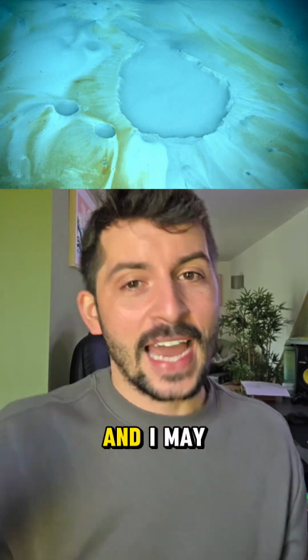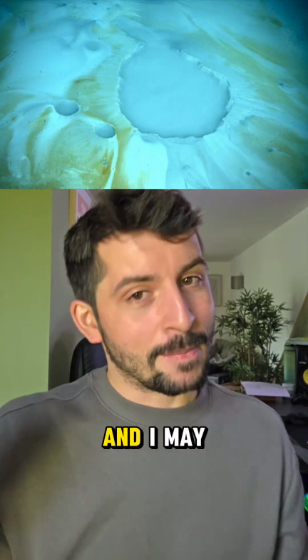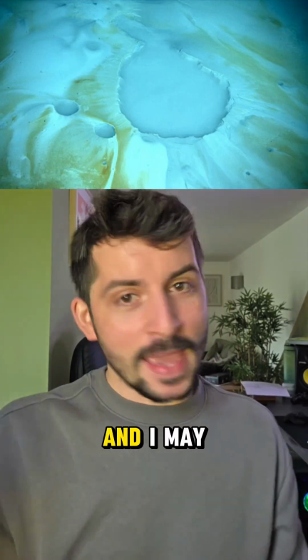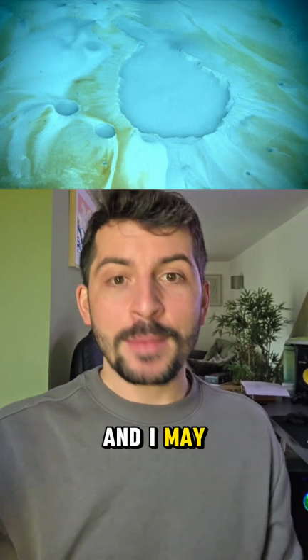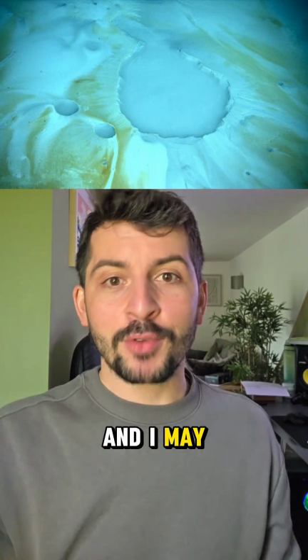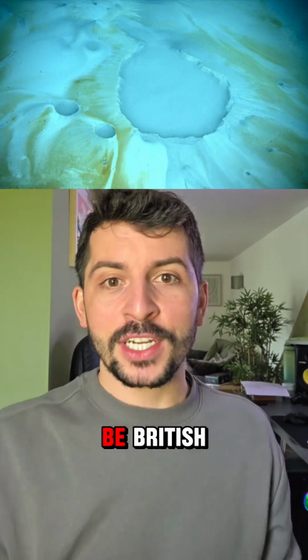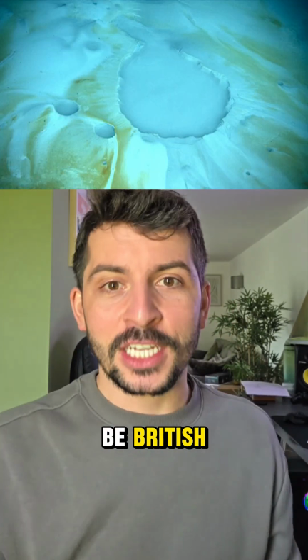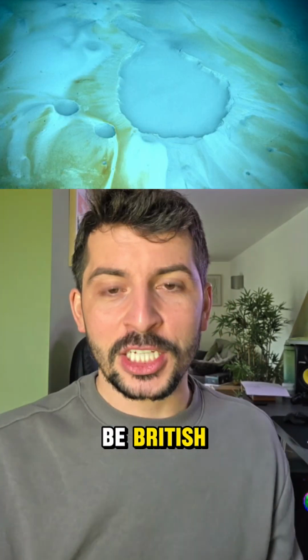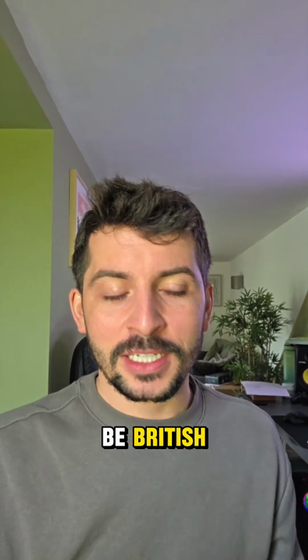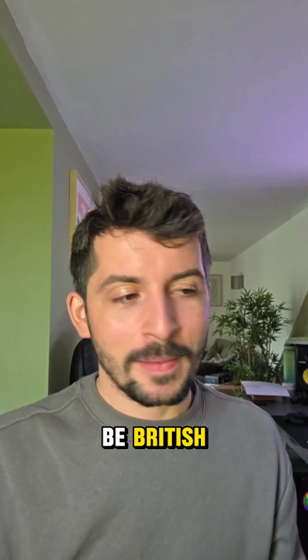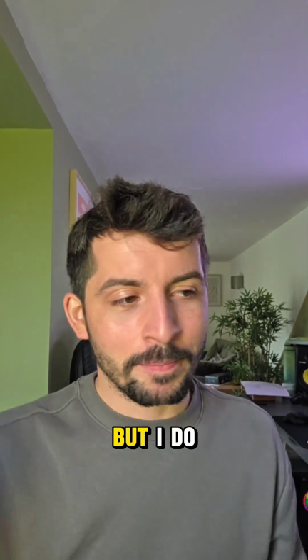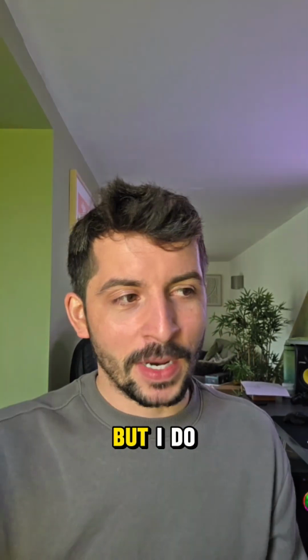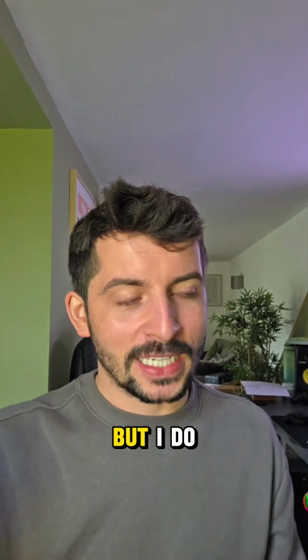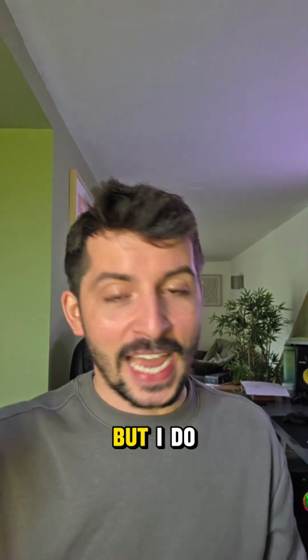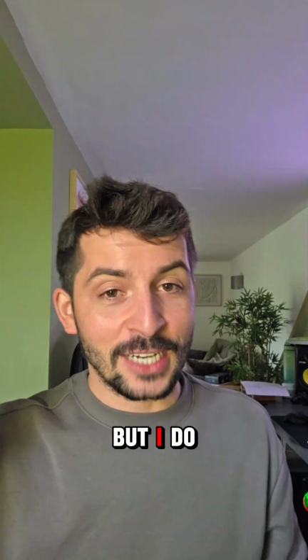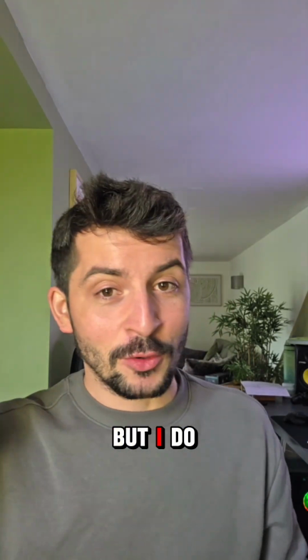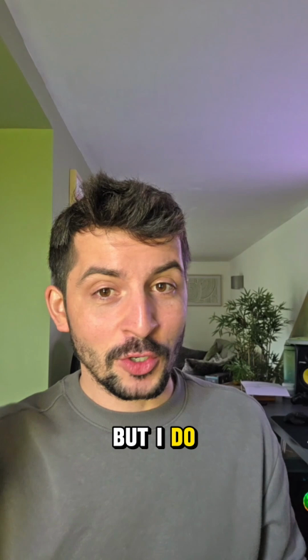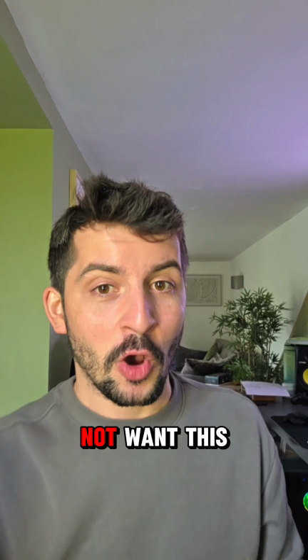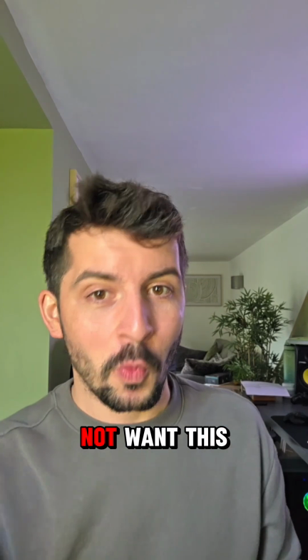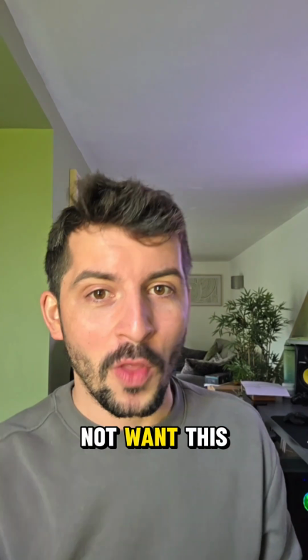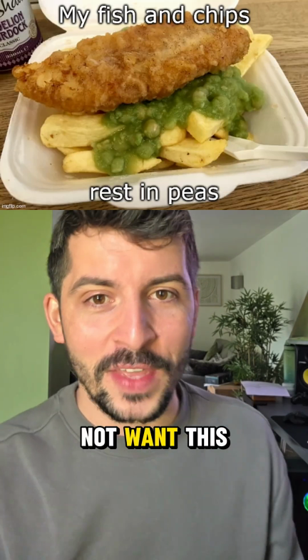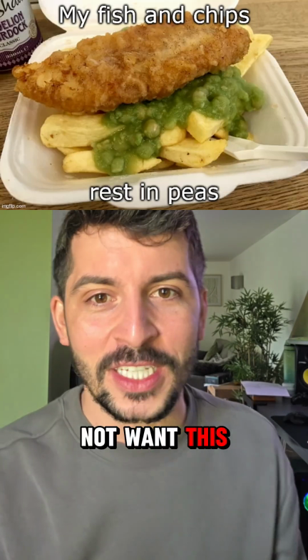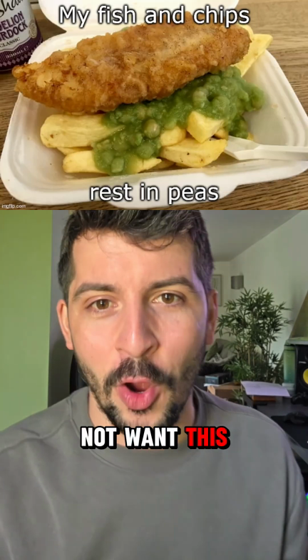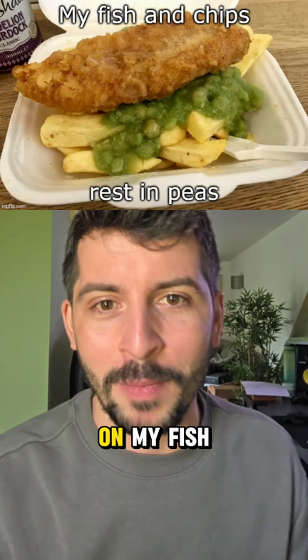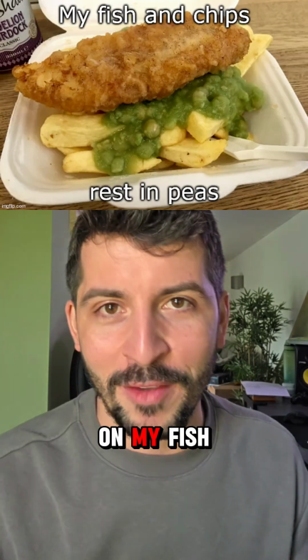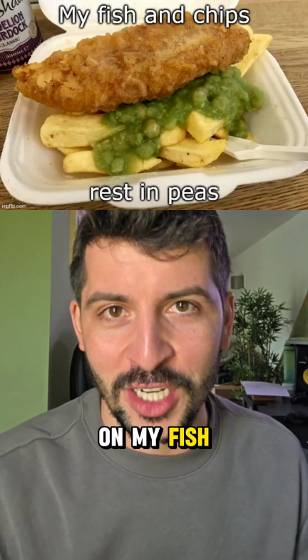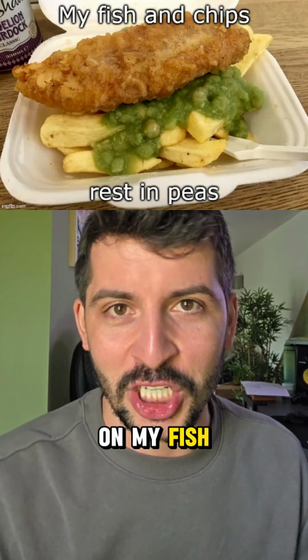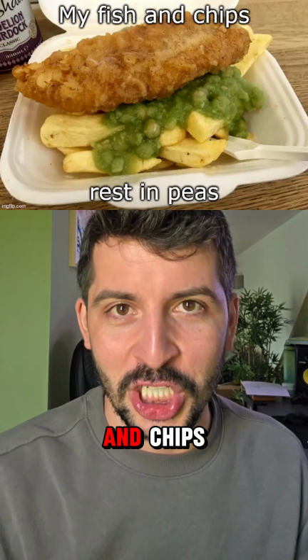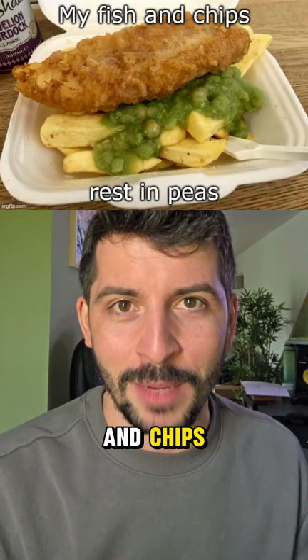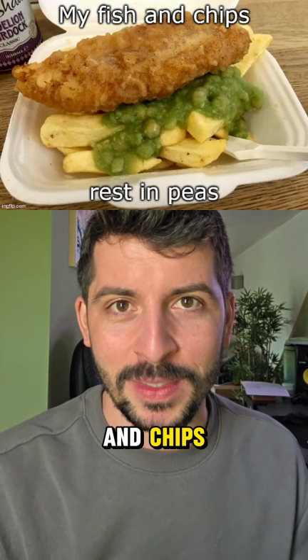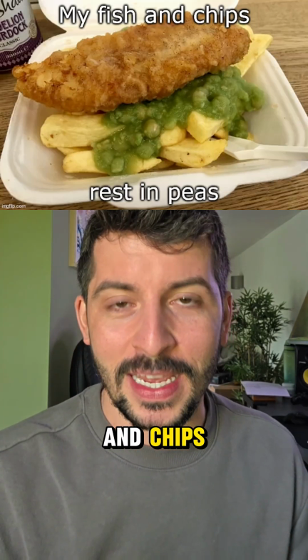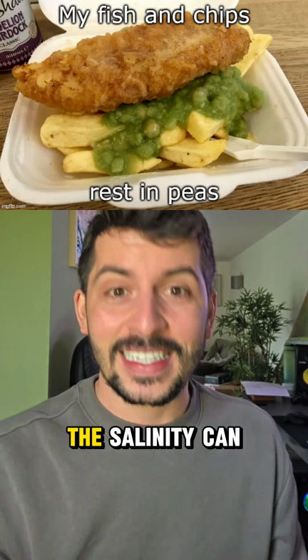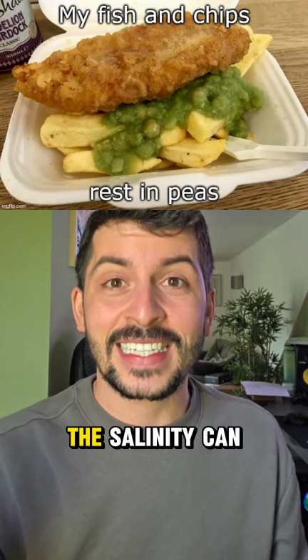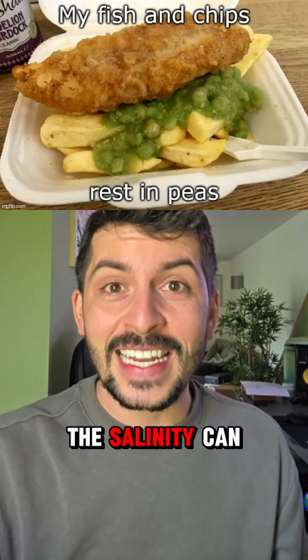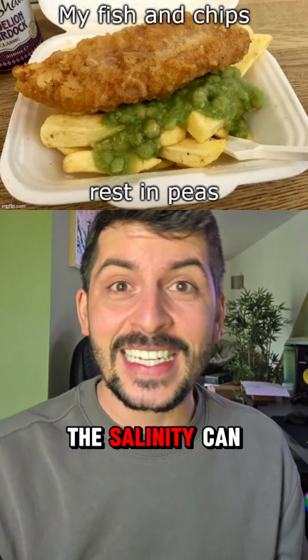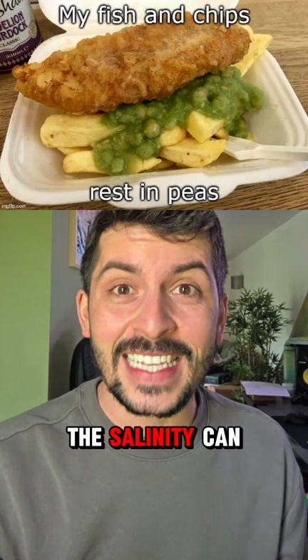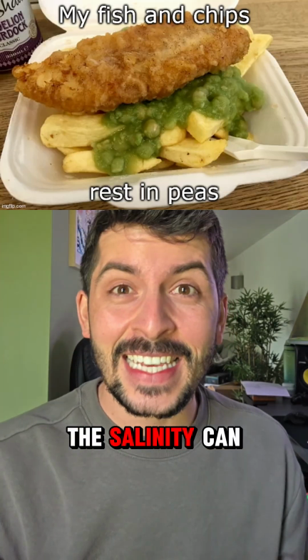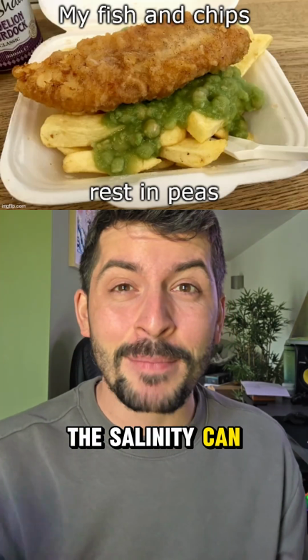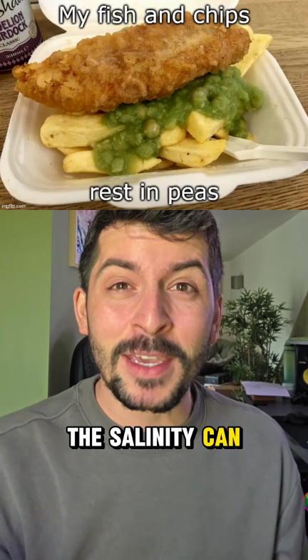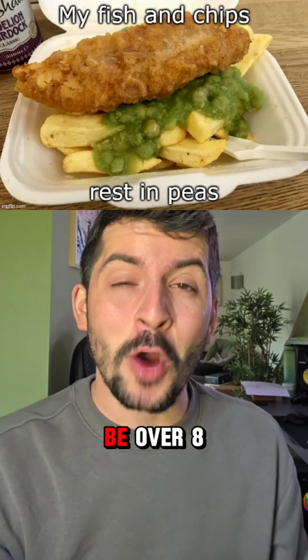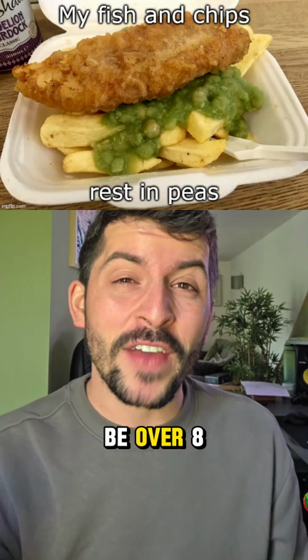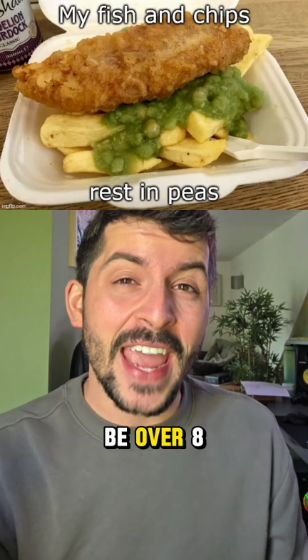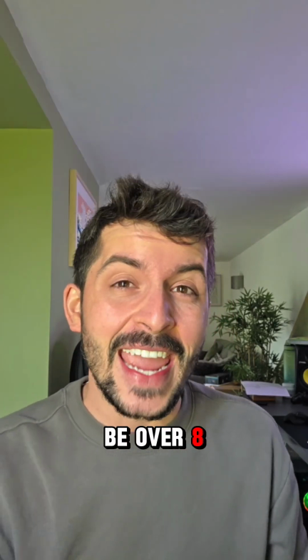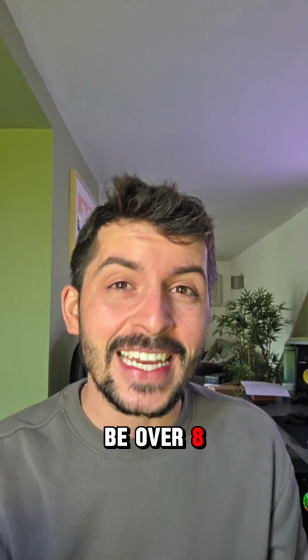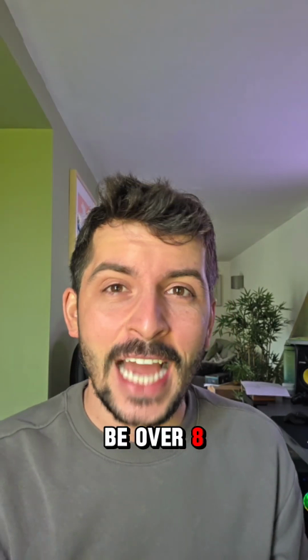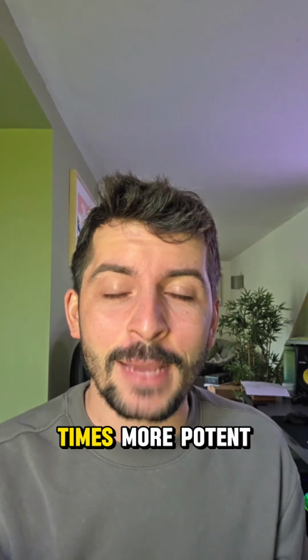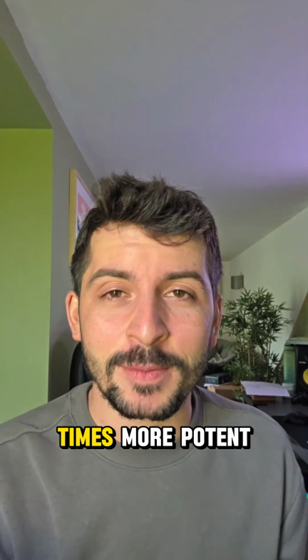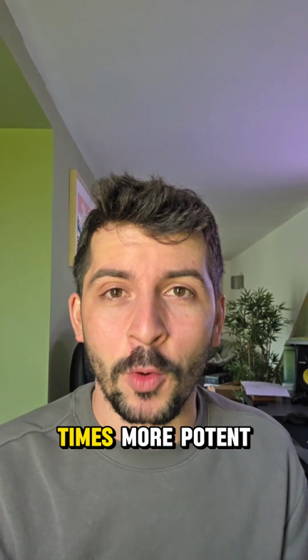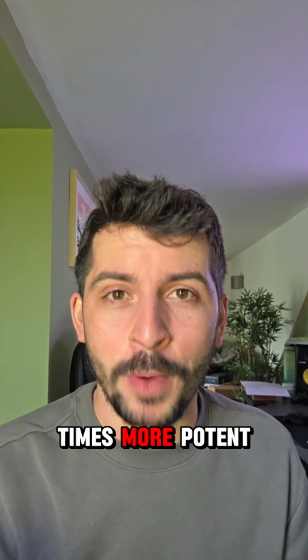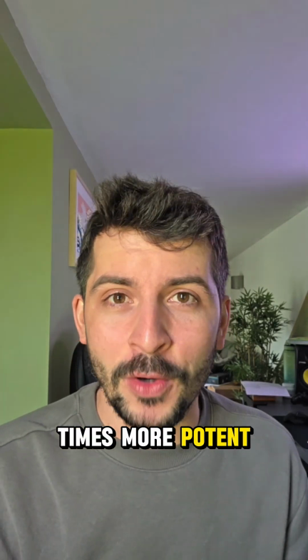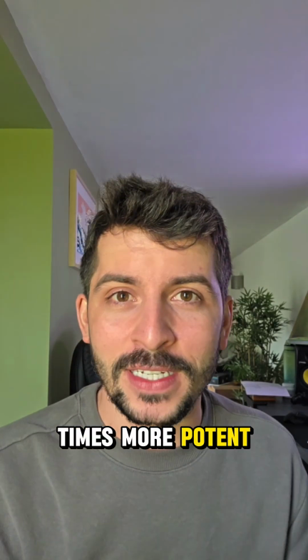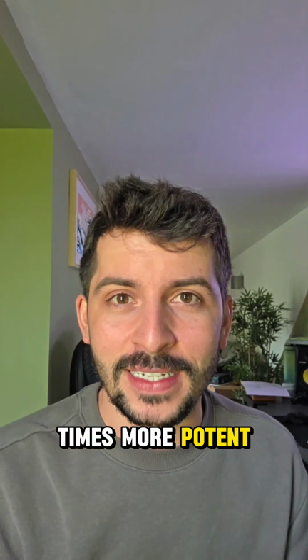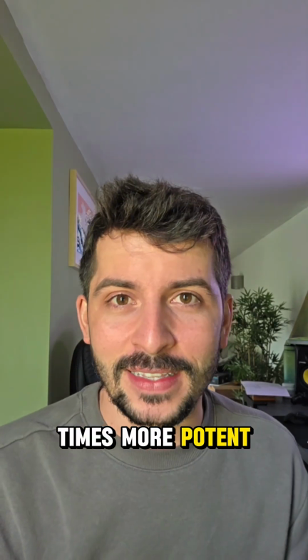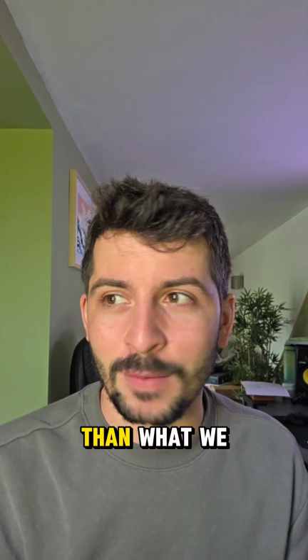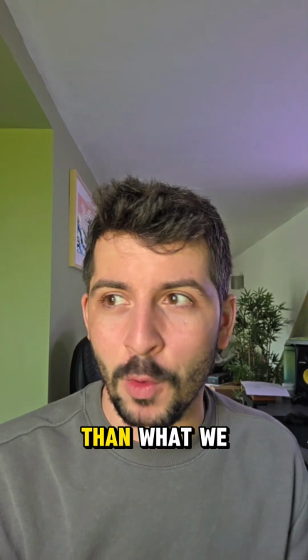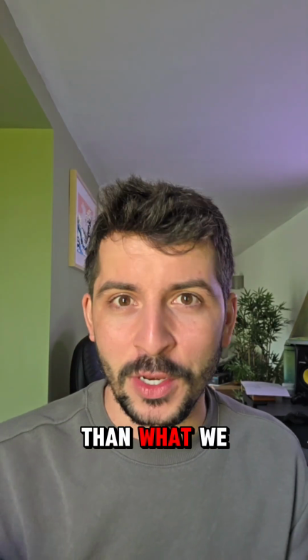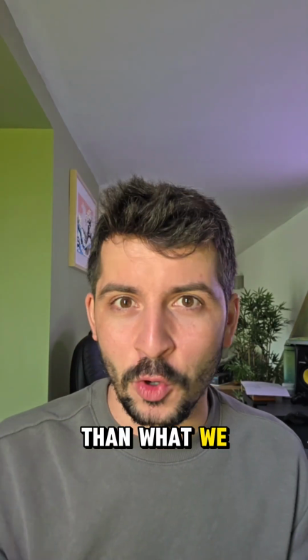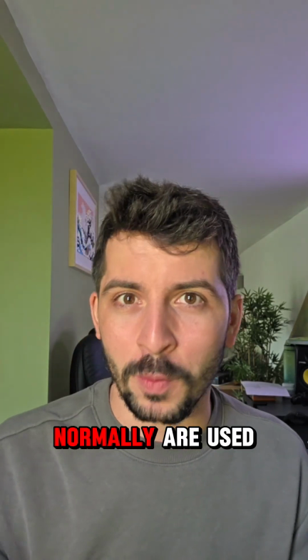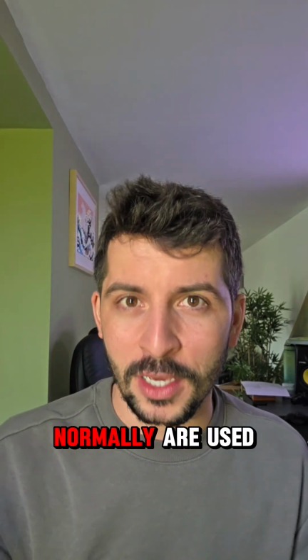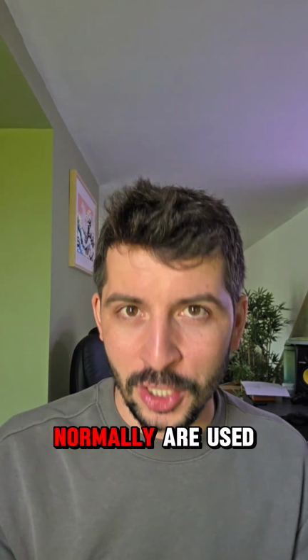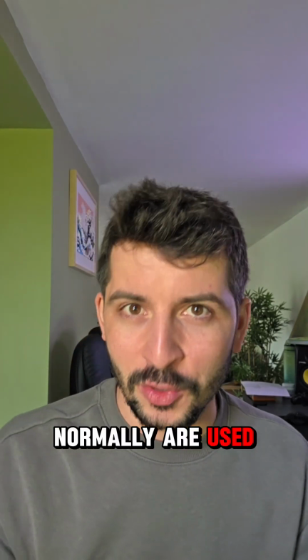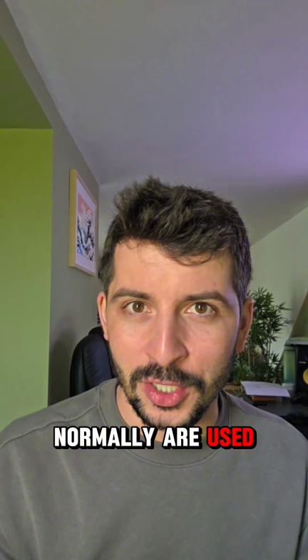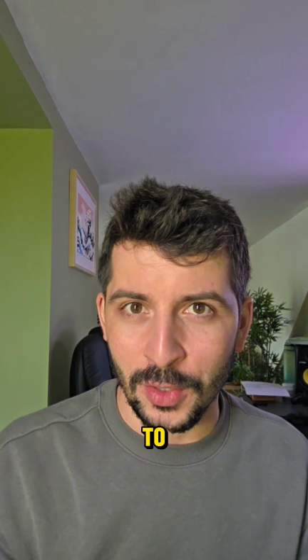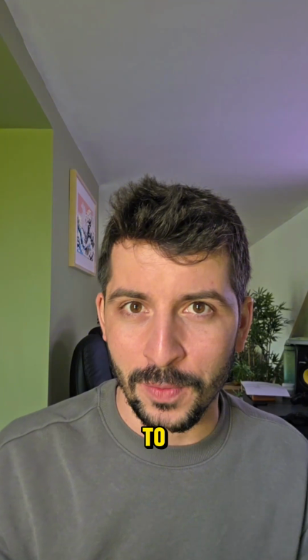And I may be British, but I do not want this on my fish and chips. The salinity can be over eight times more potent than what we normally are used to.